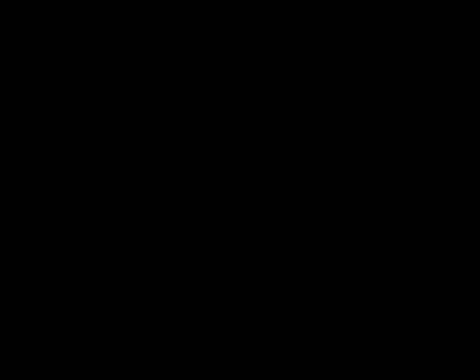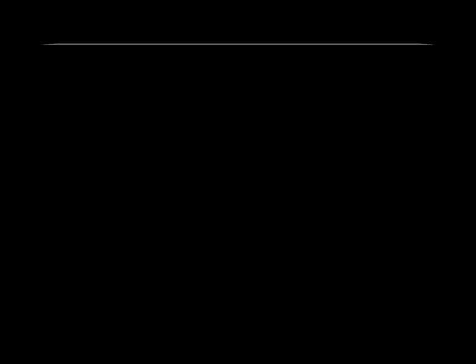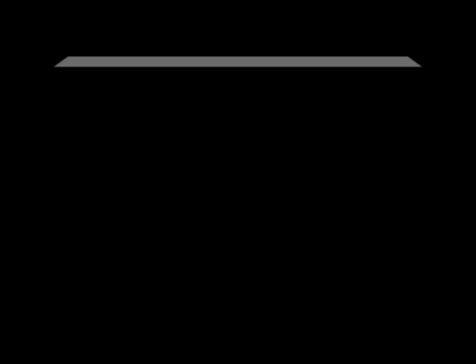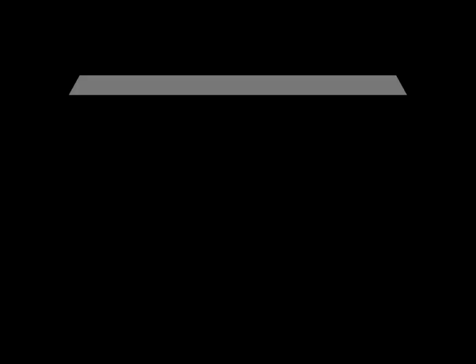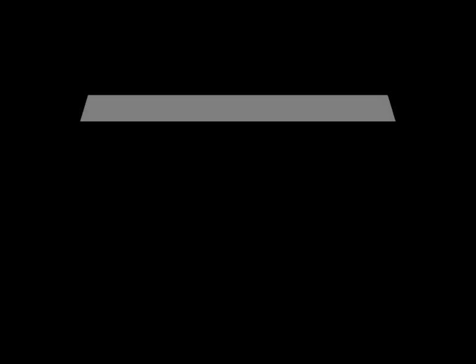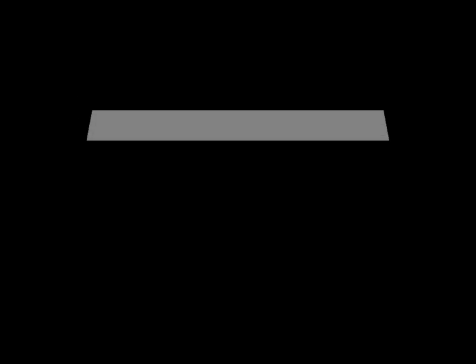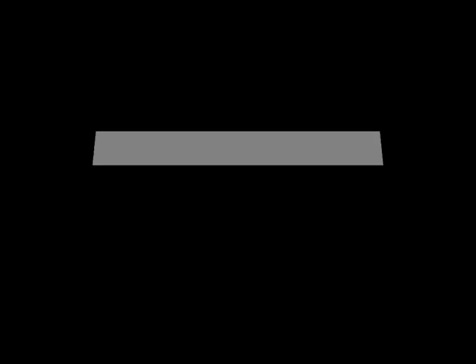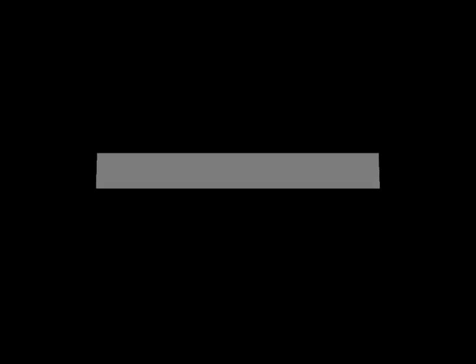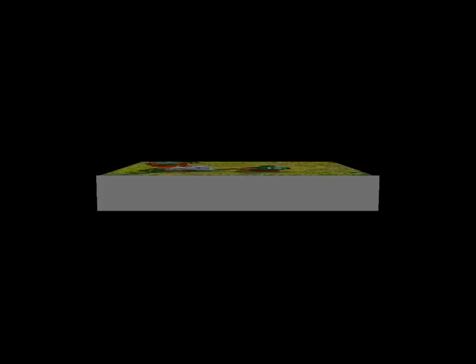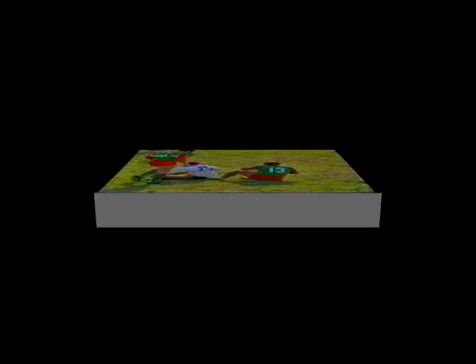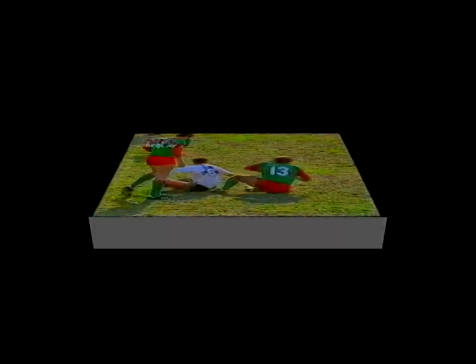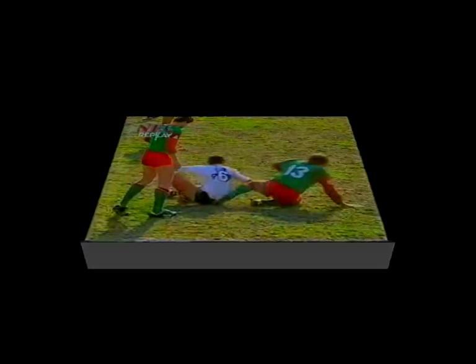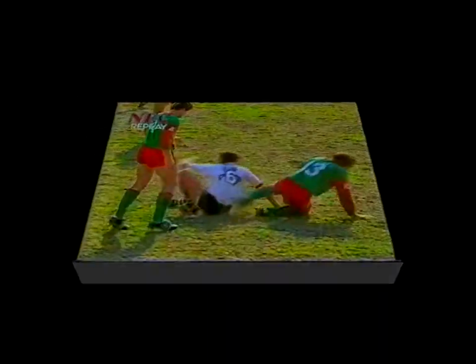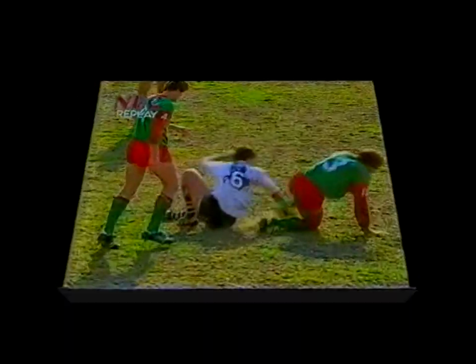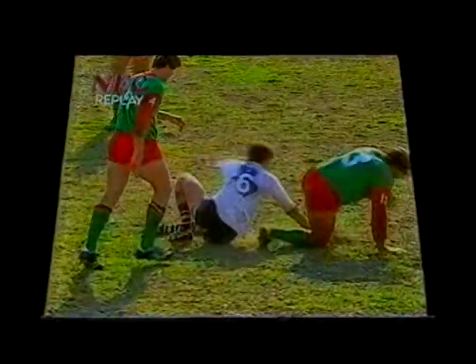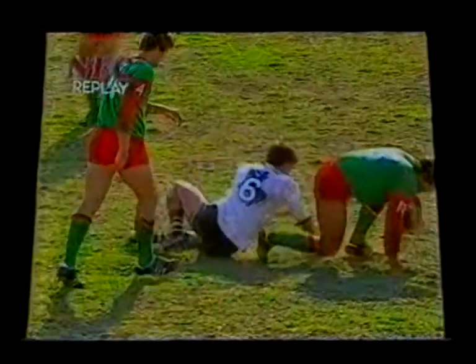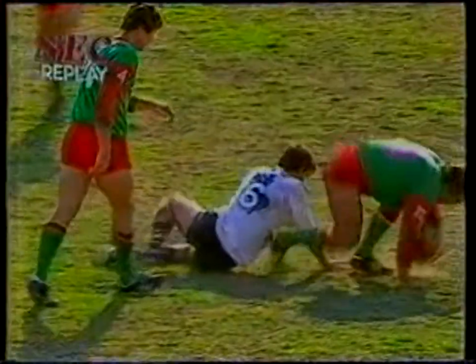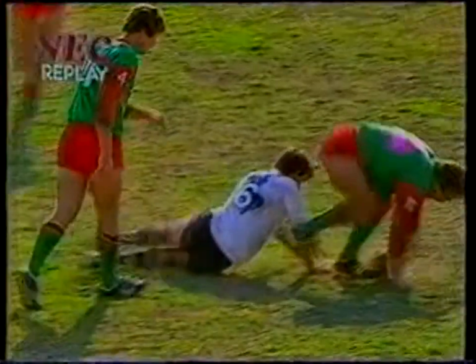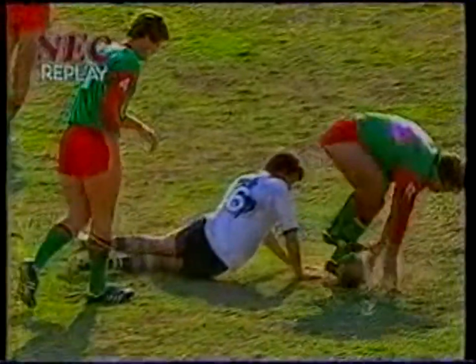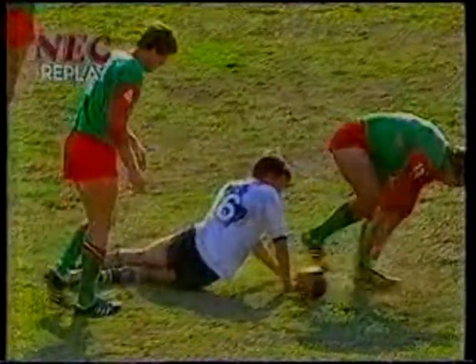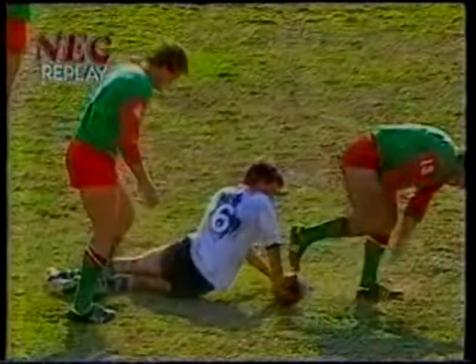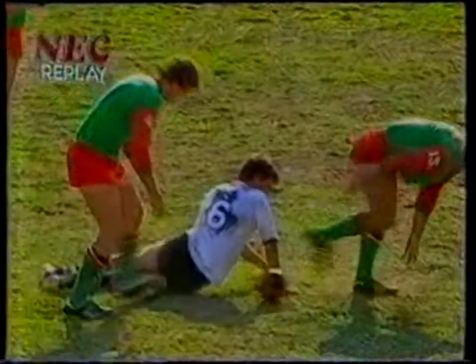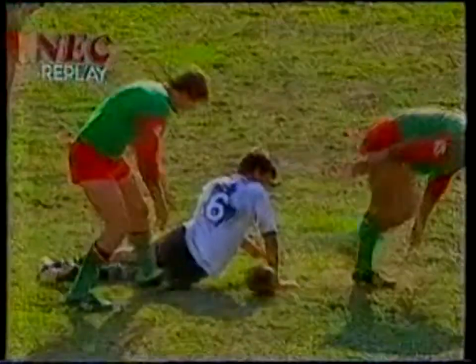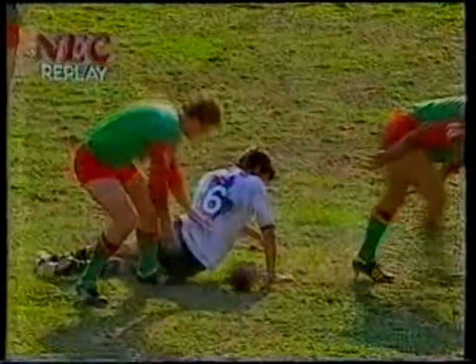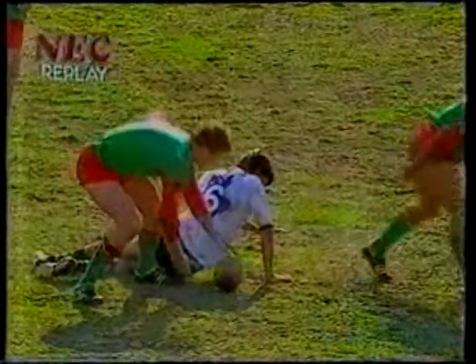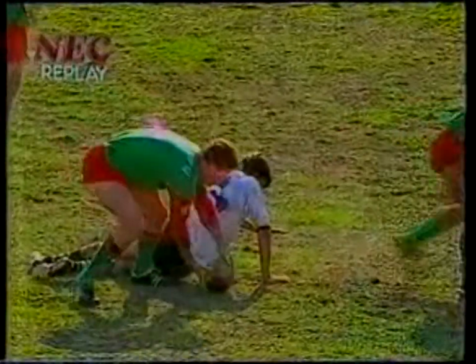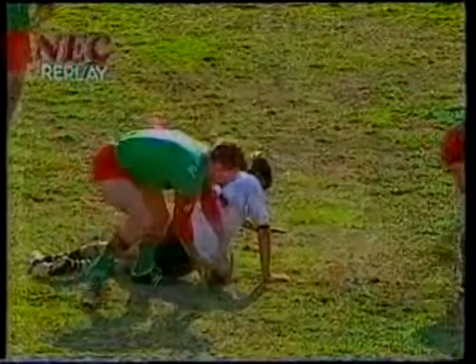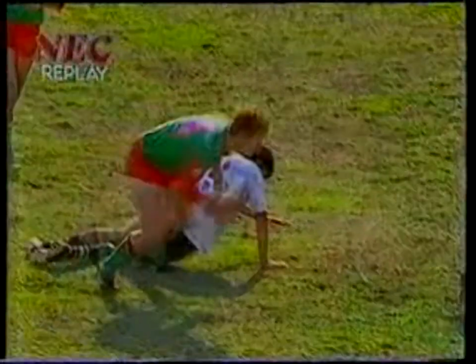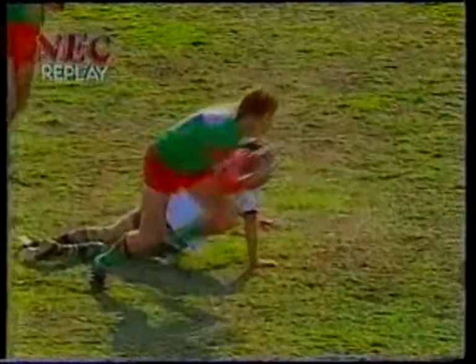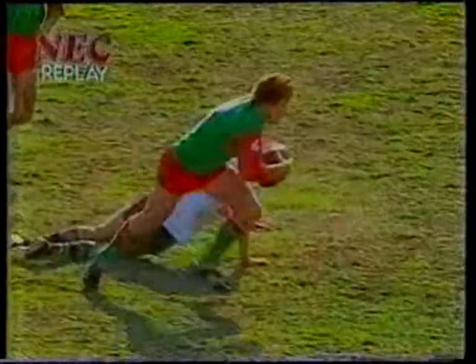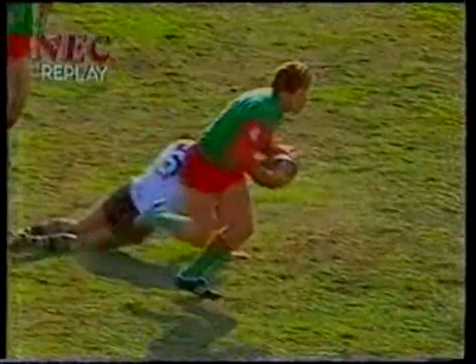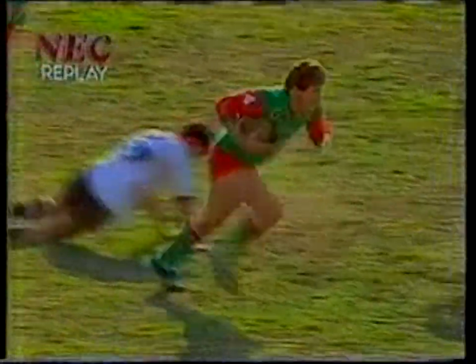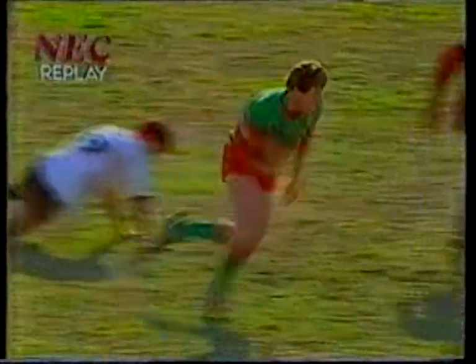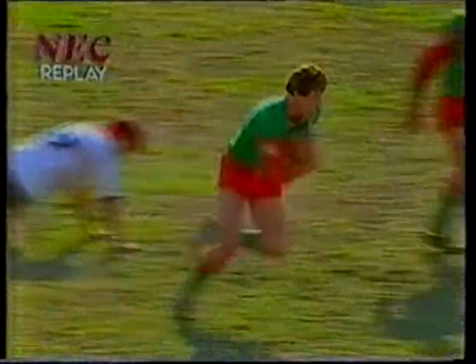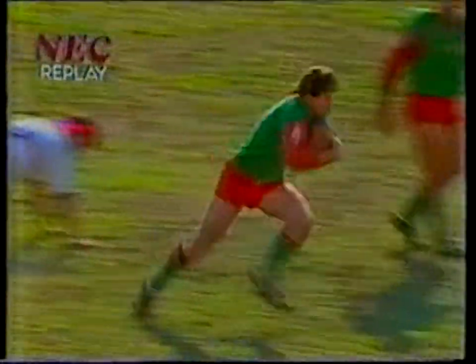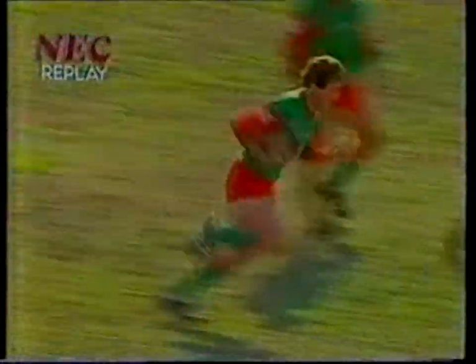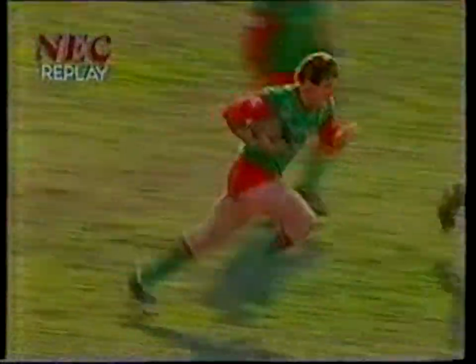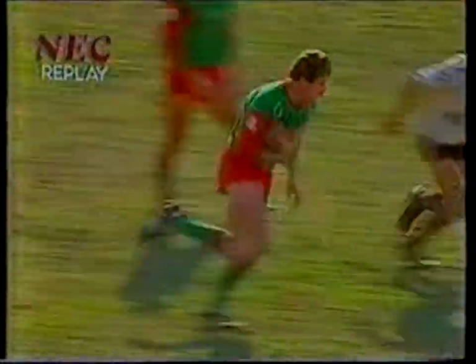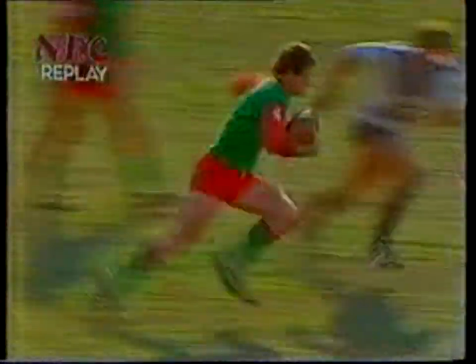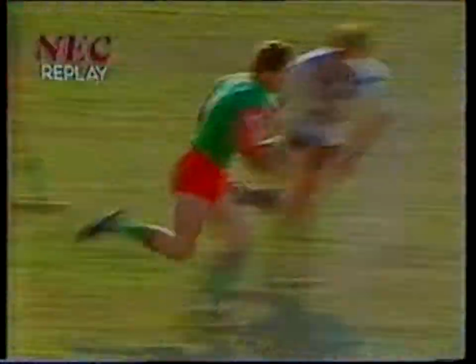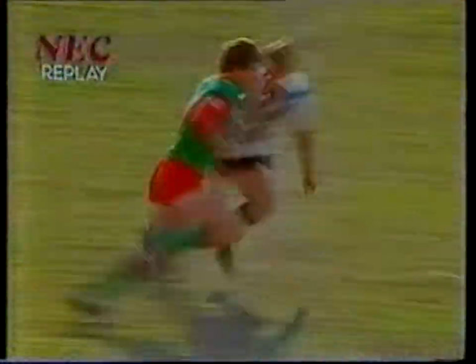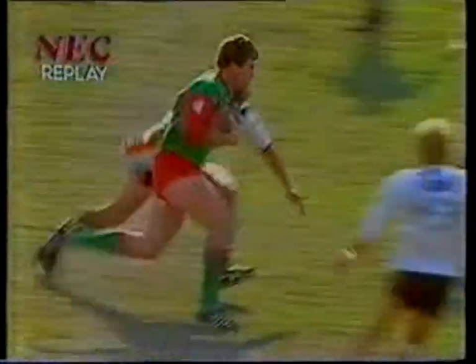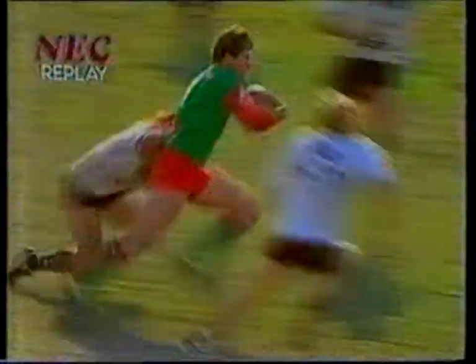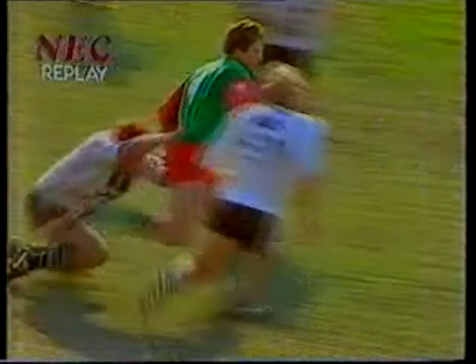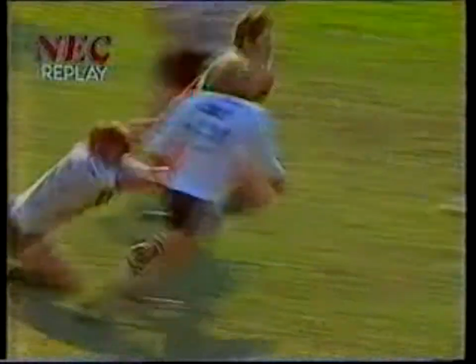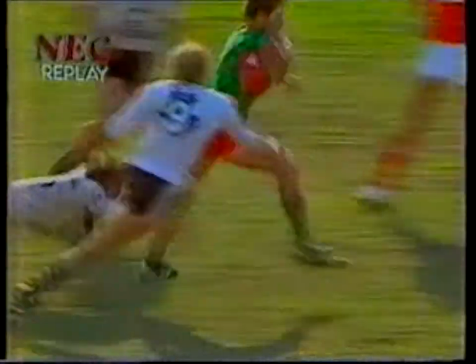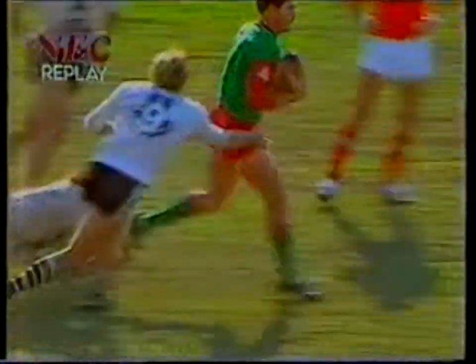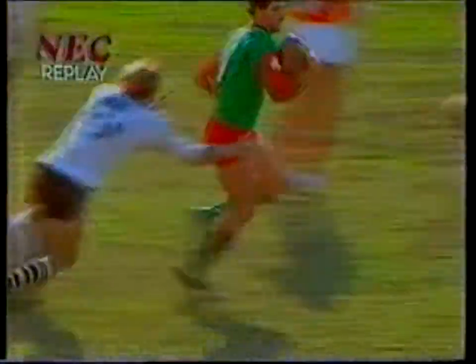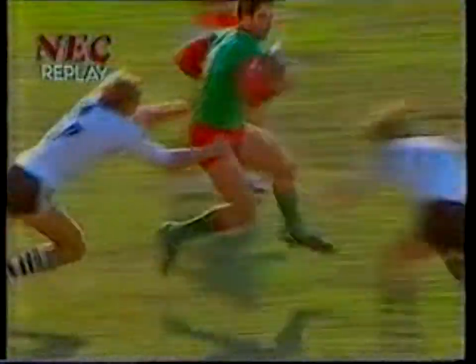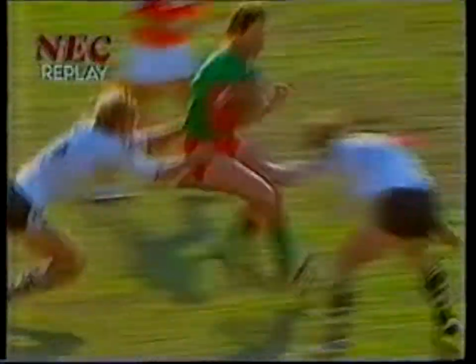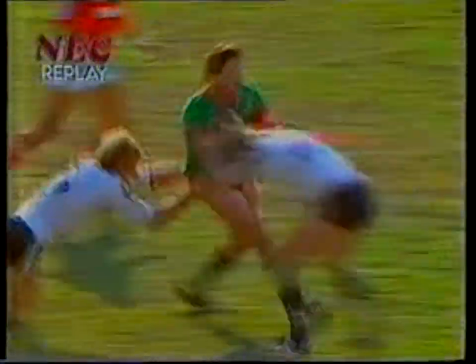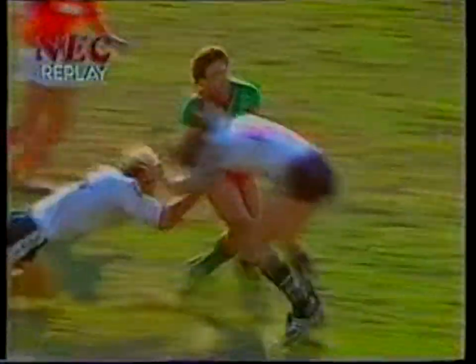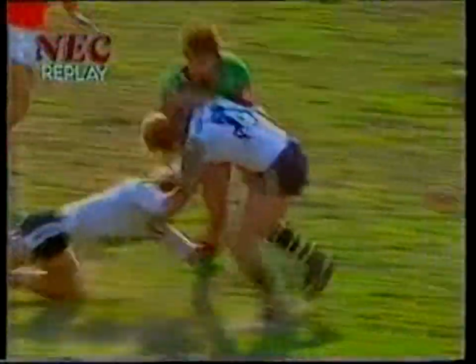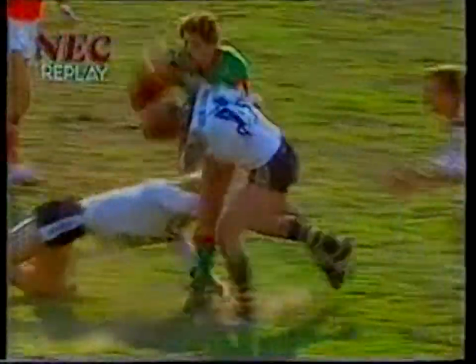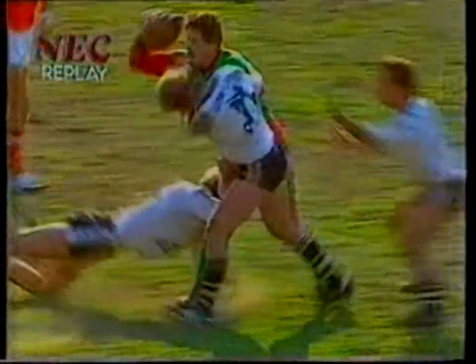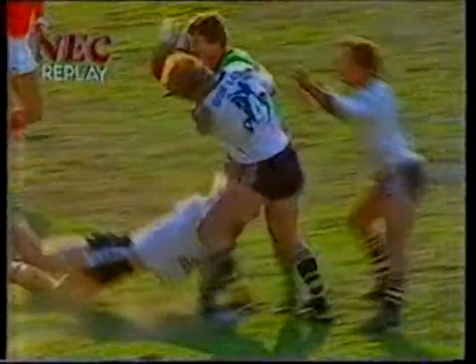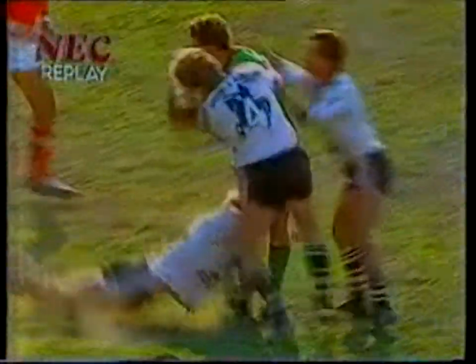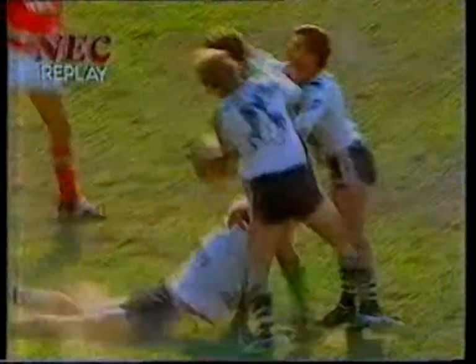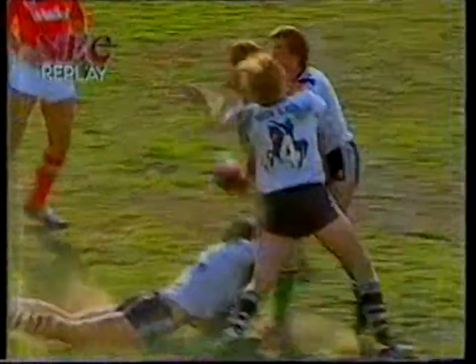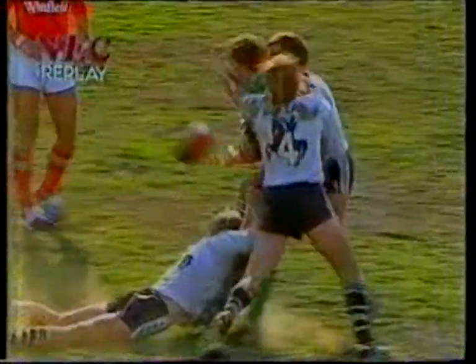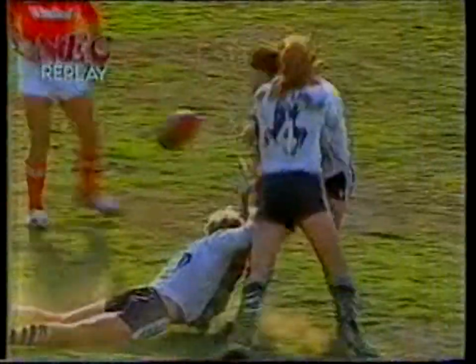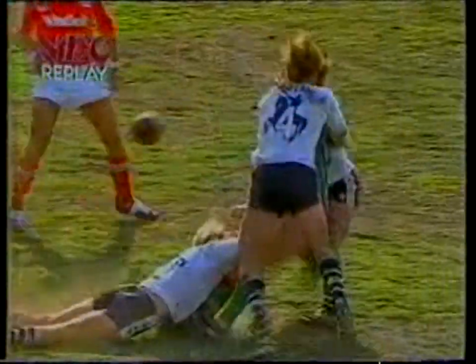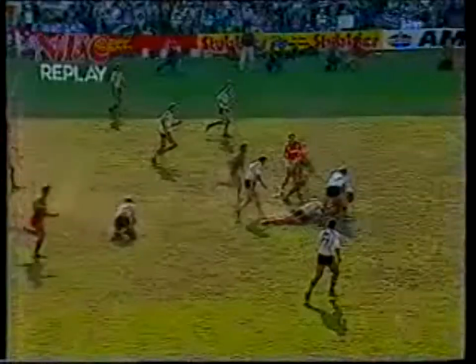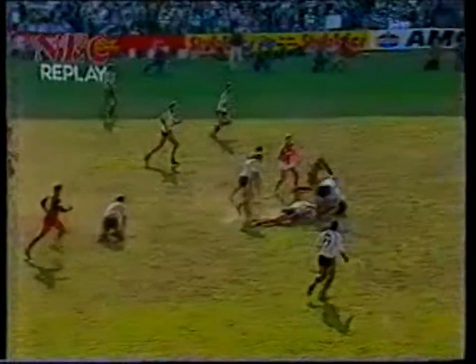So David Green, the skipper of the side, getting that credit that I was just saying a moment ago he perhaps hasn't had during the season. Wynnum-Manly lead by eight points to two.